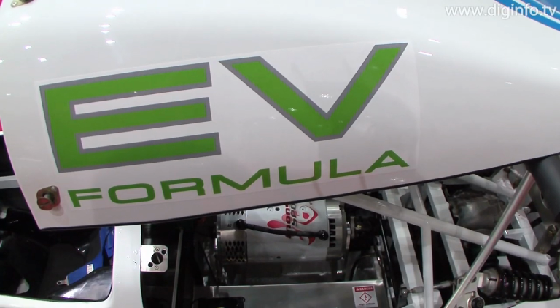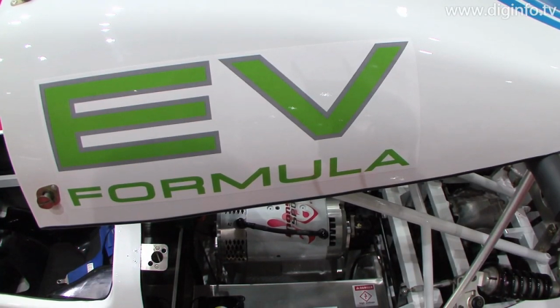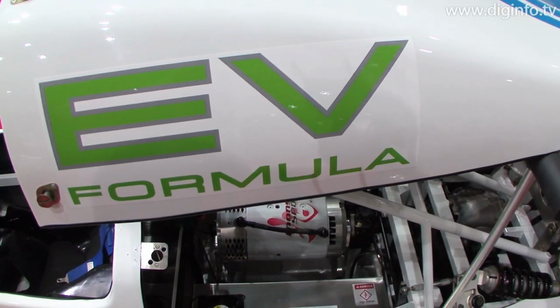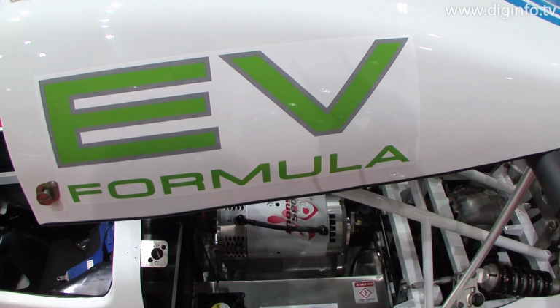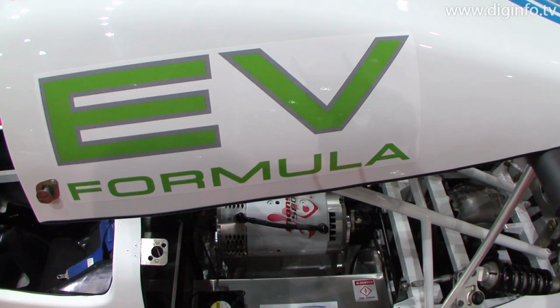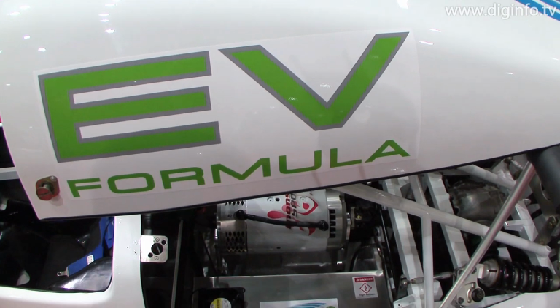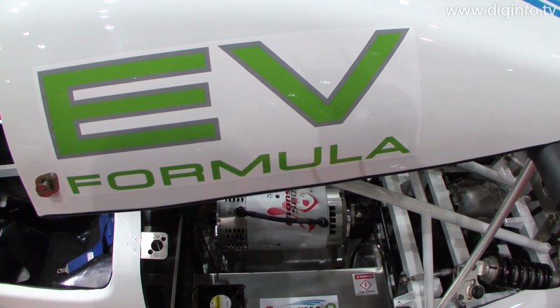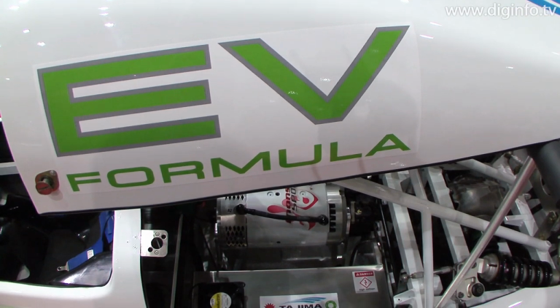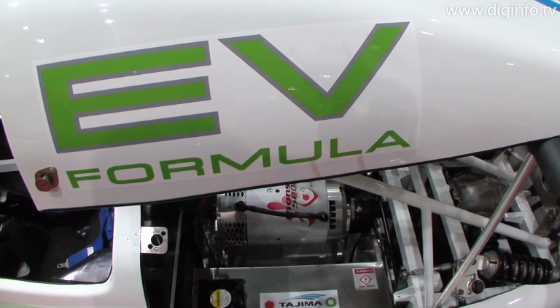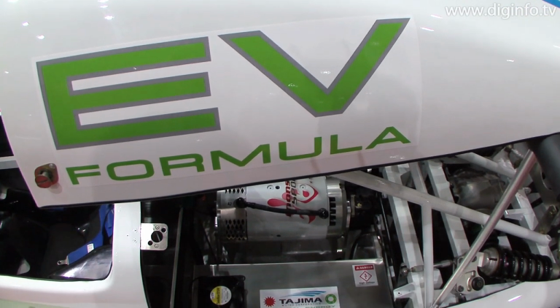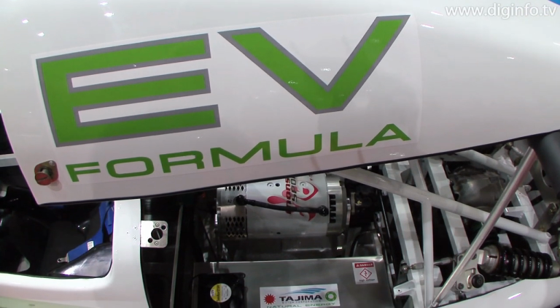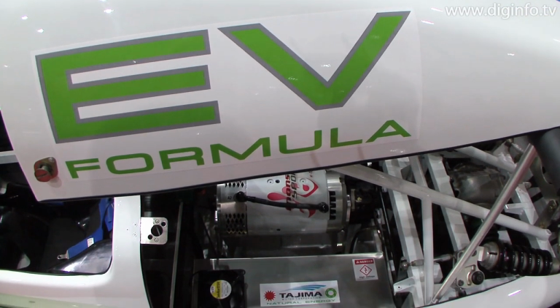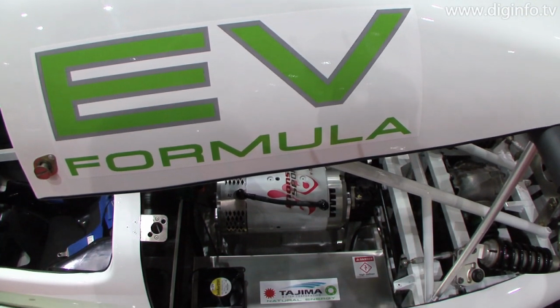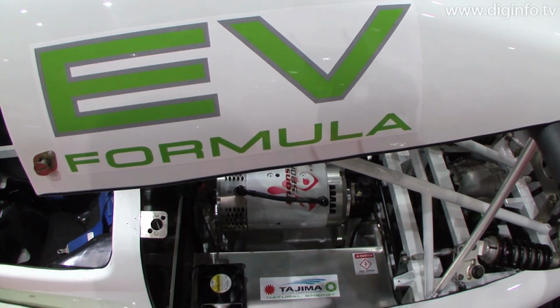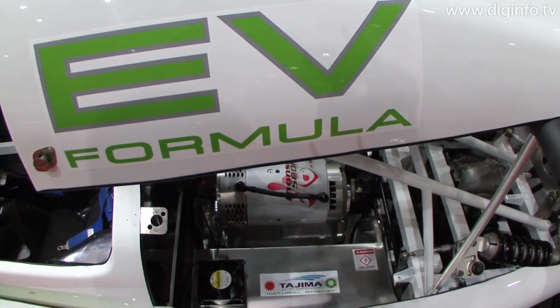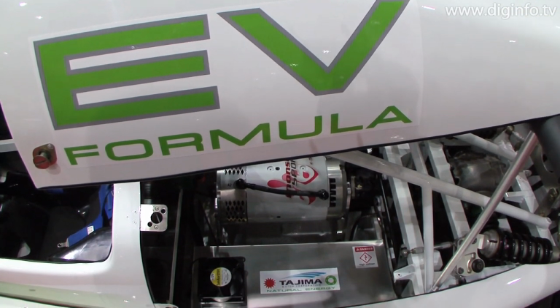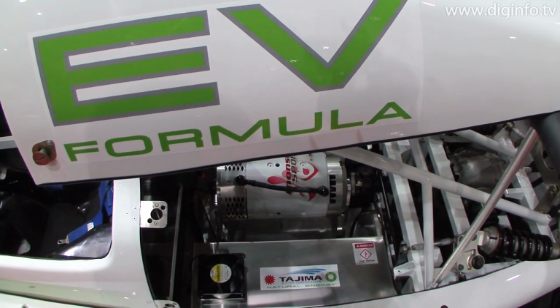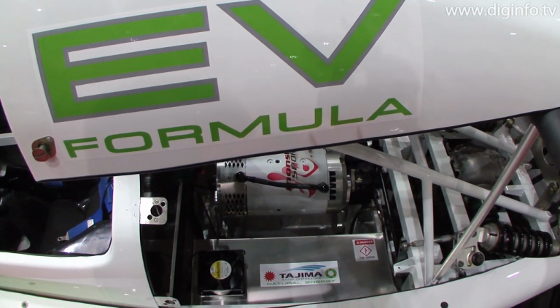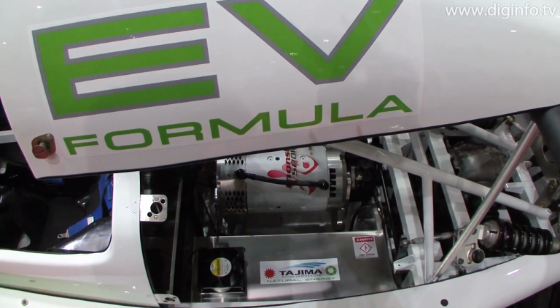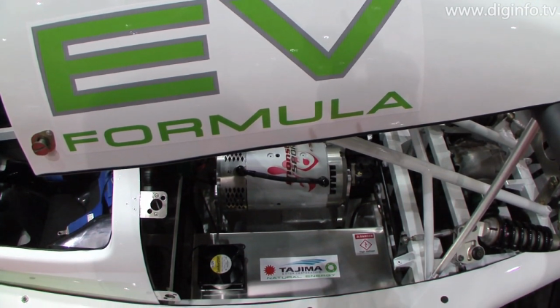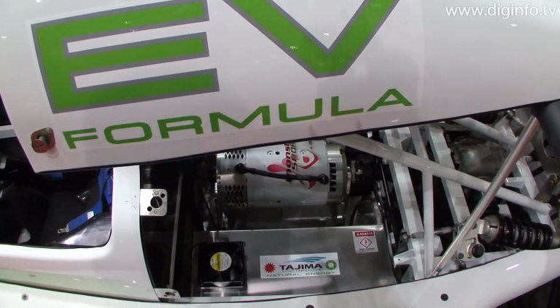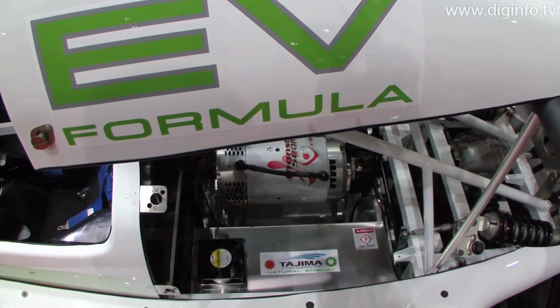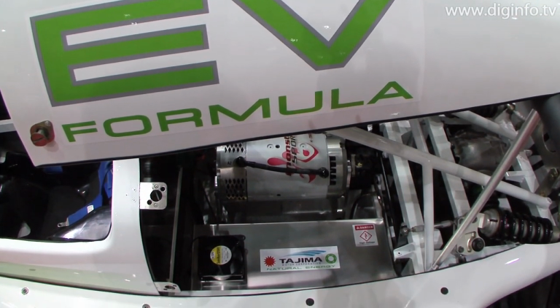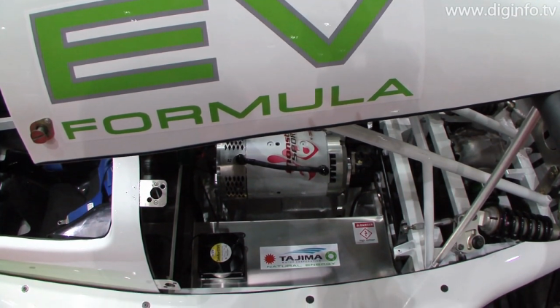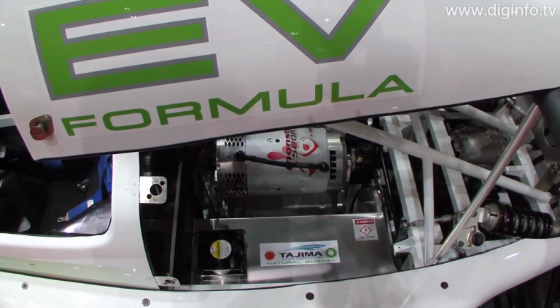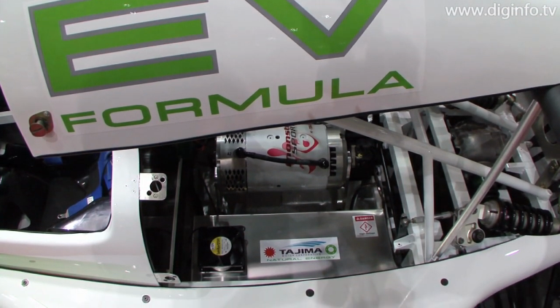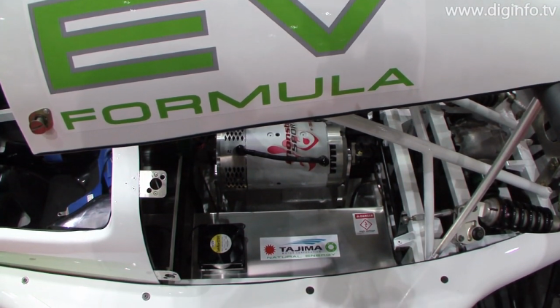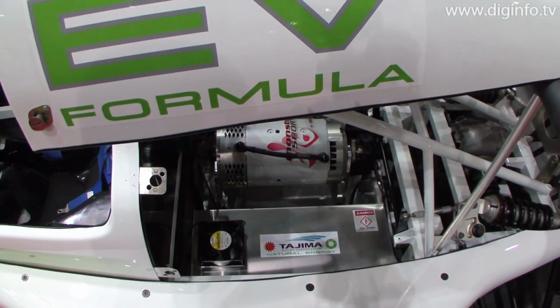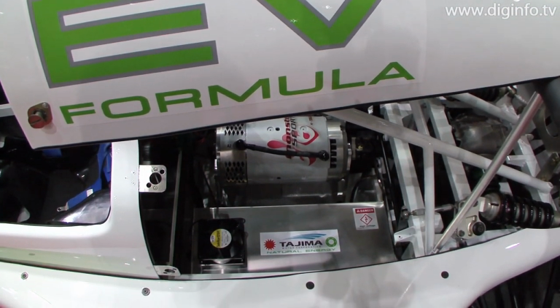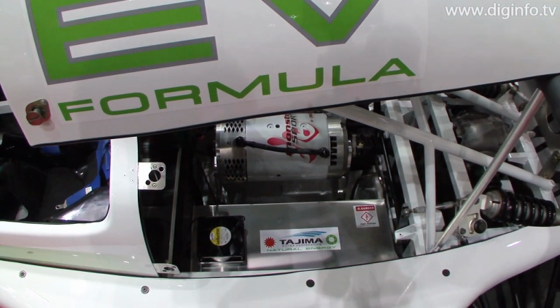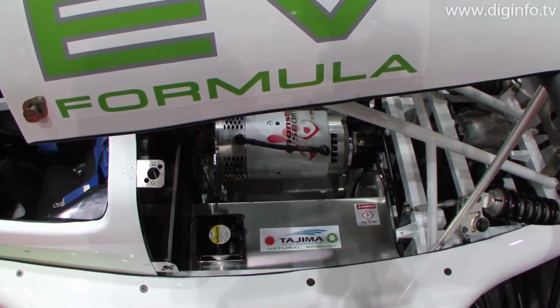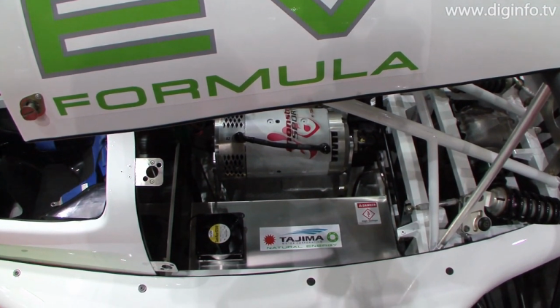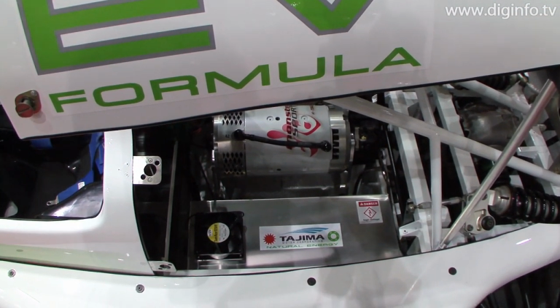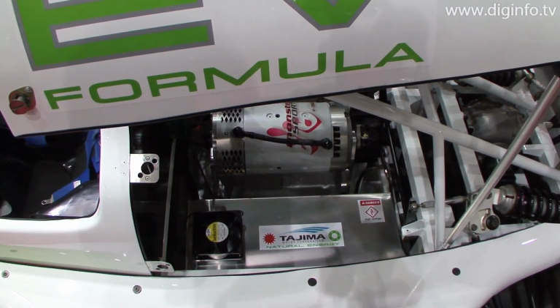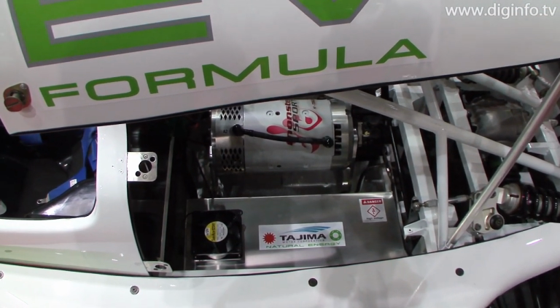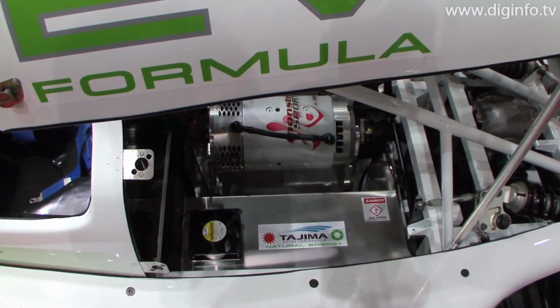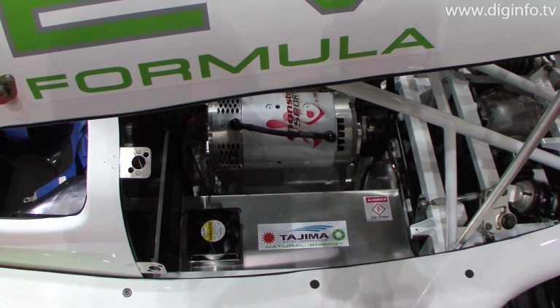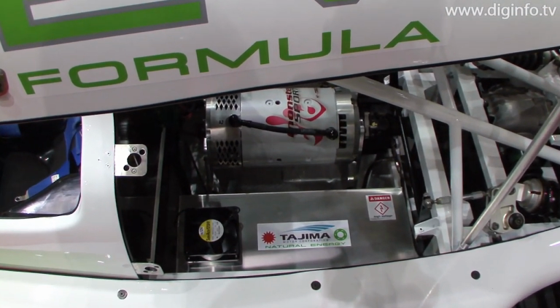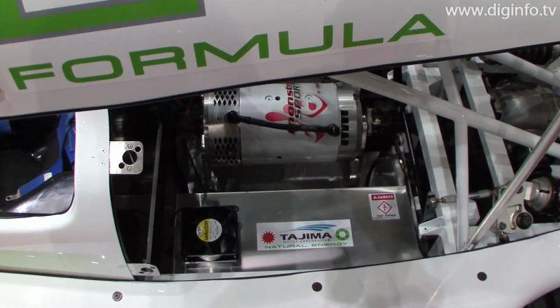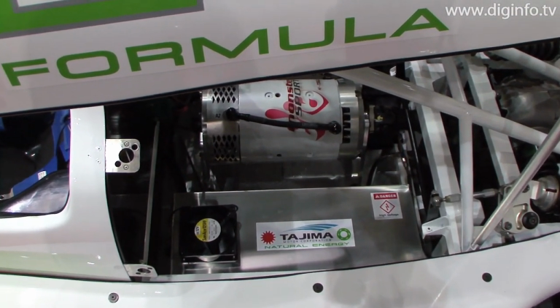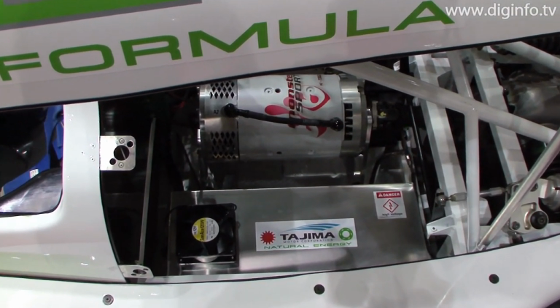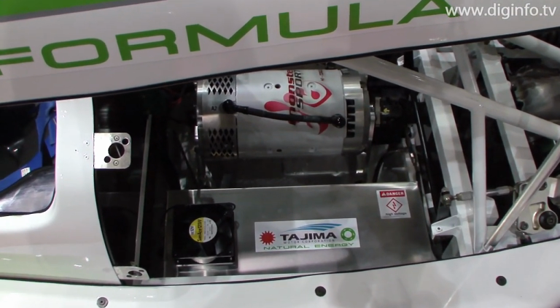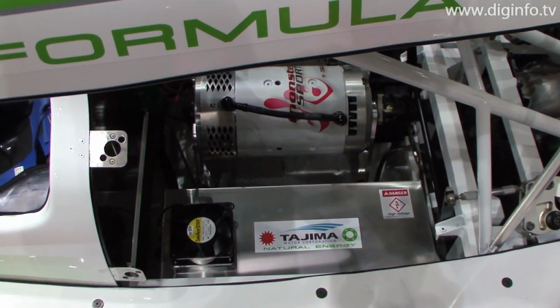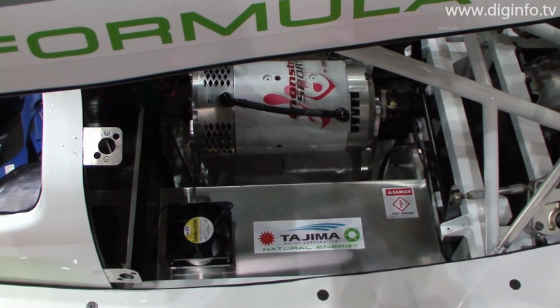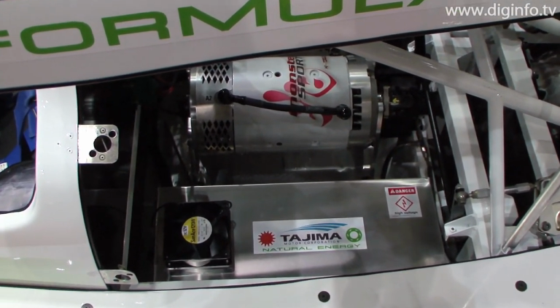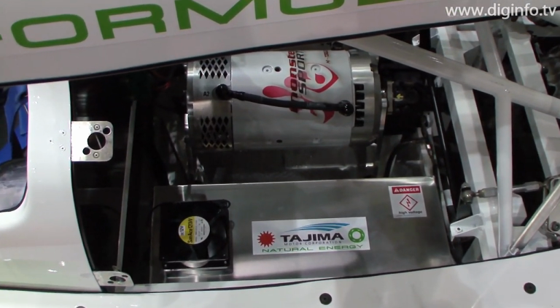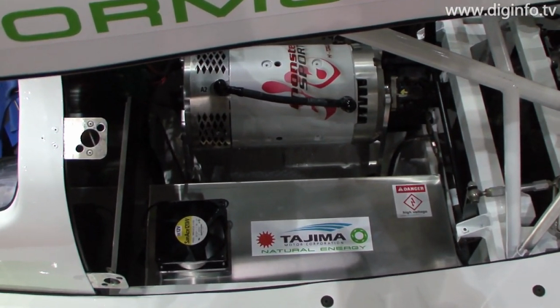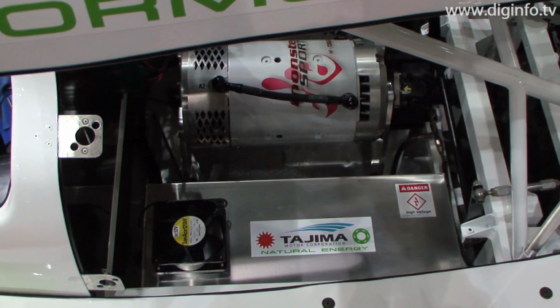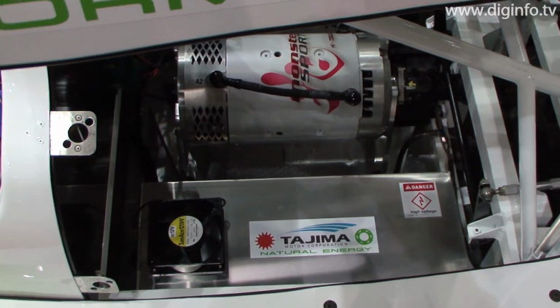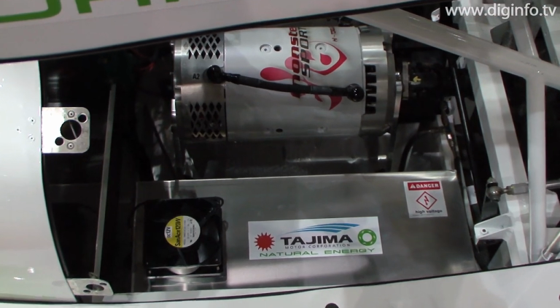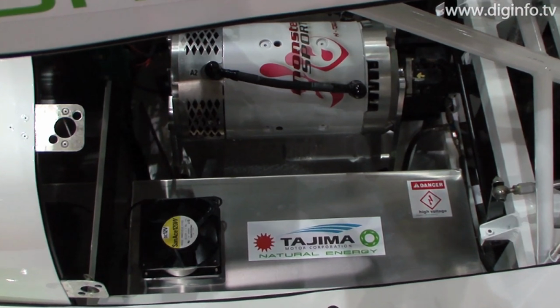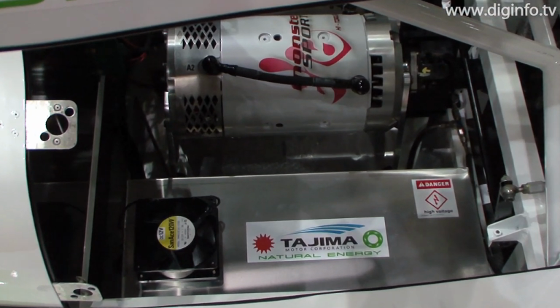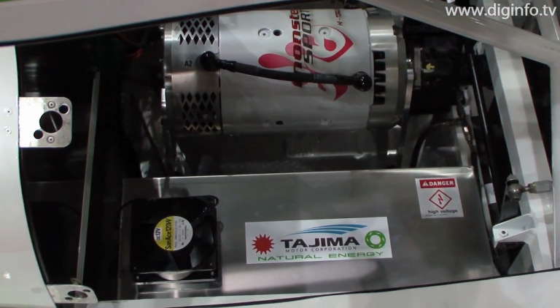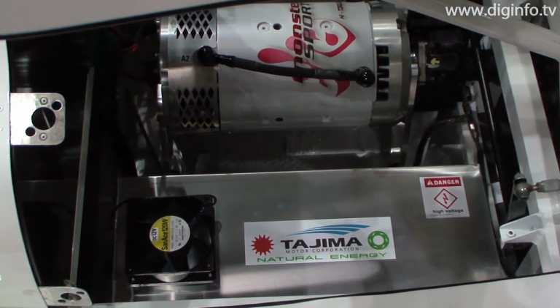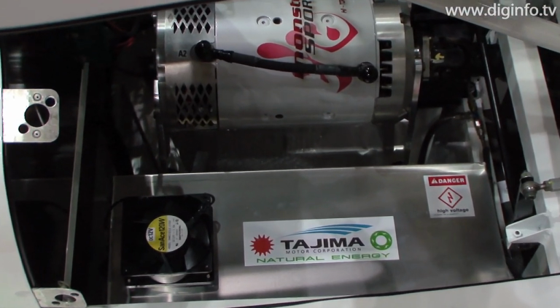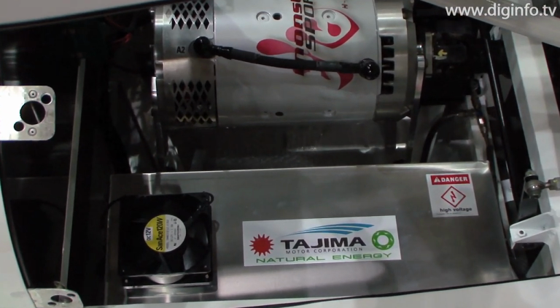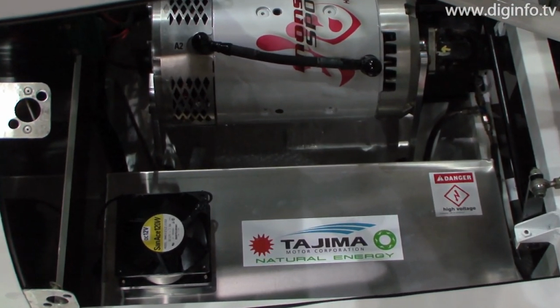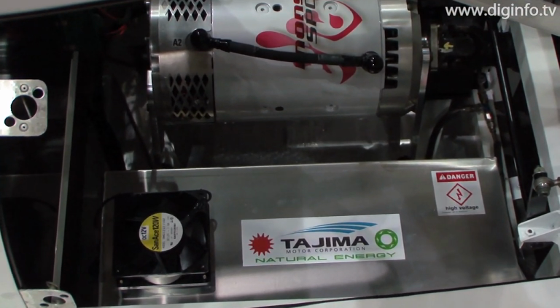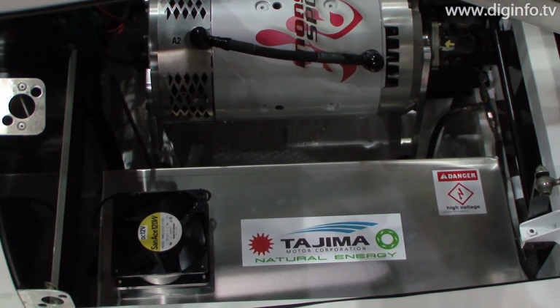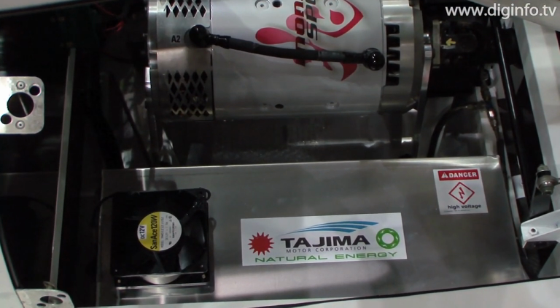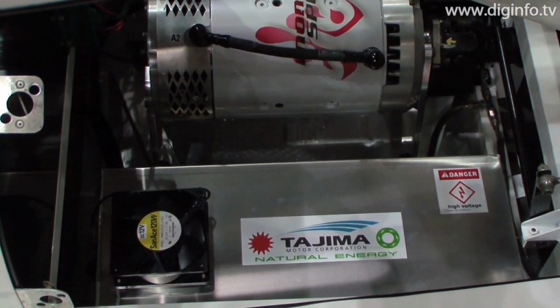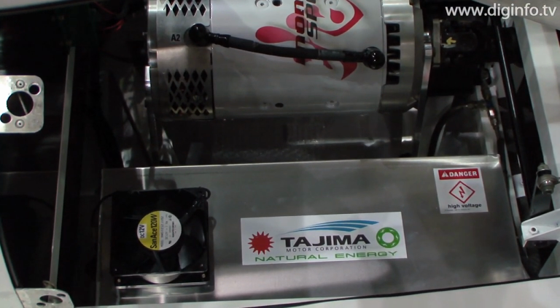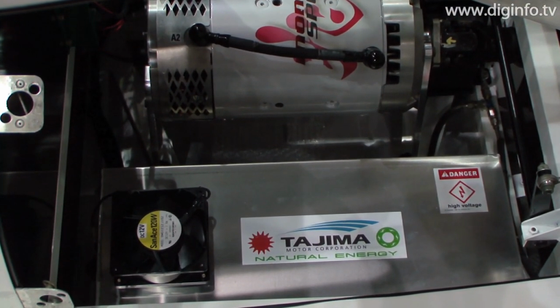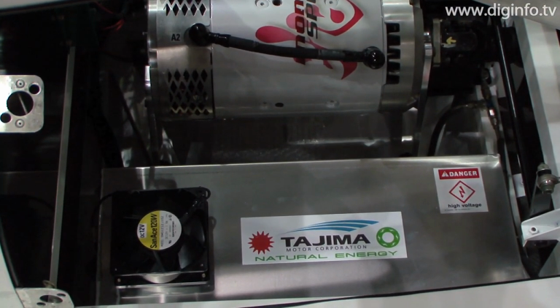Tejima has built a 155-volt lithium battery and 124-kilowatt 8-inch DC motor into a wide, low formula chassis.